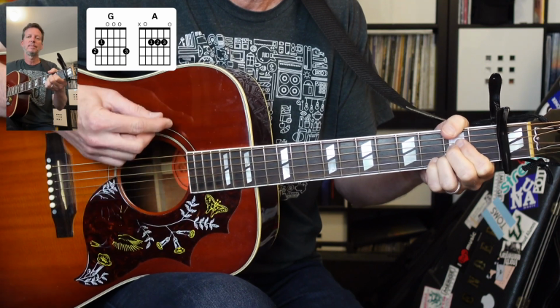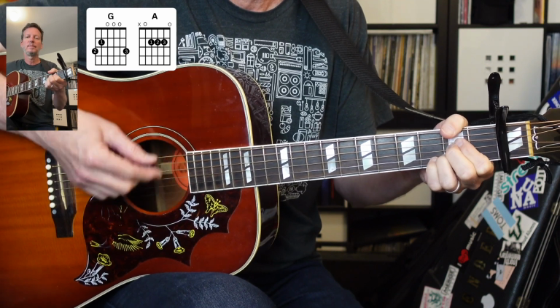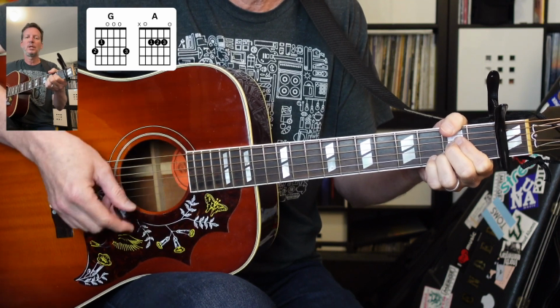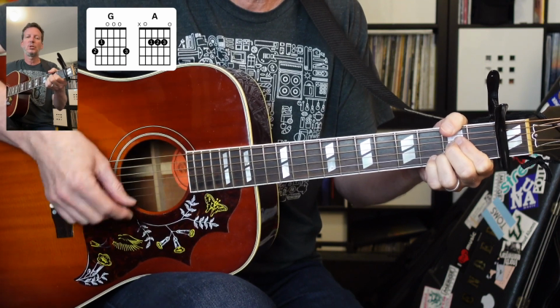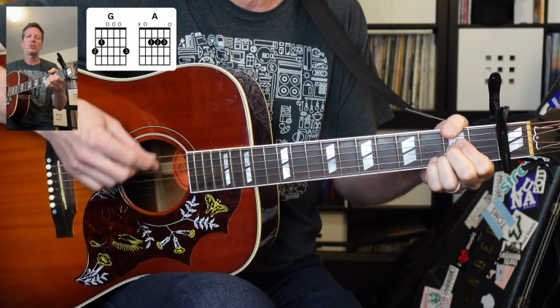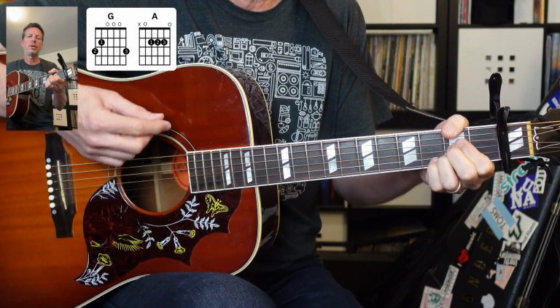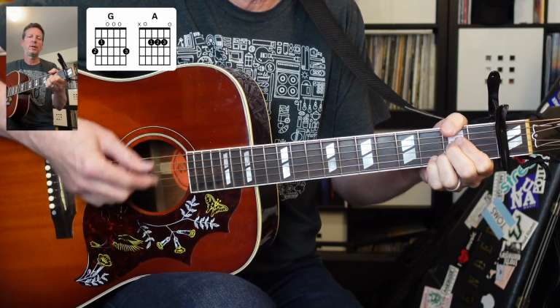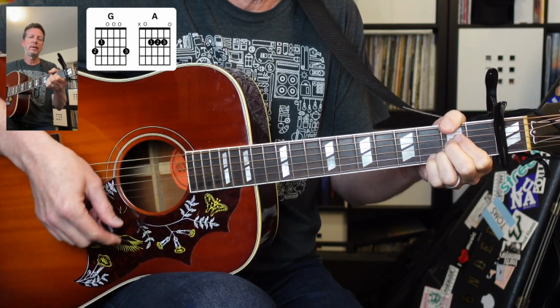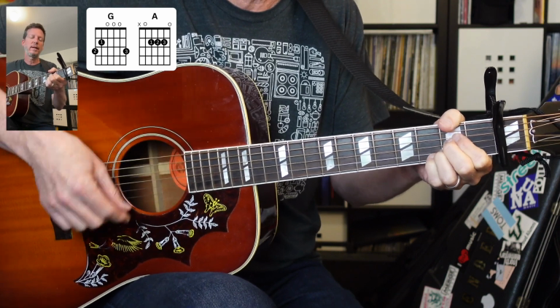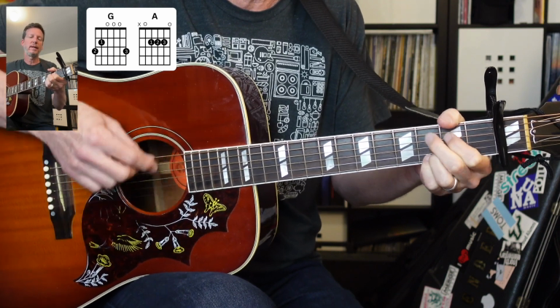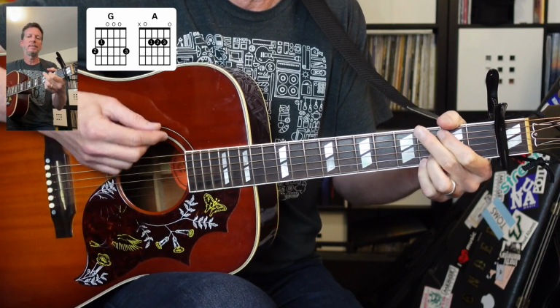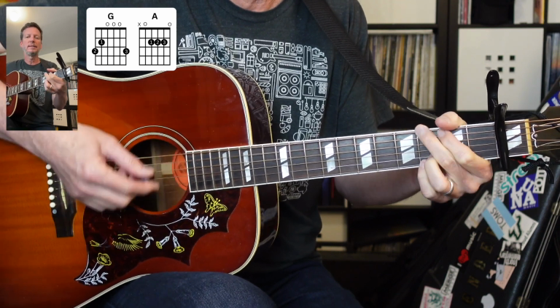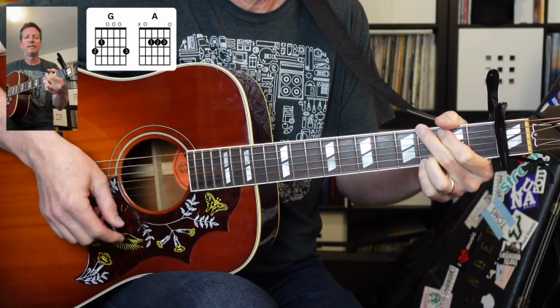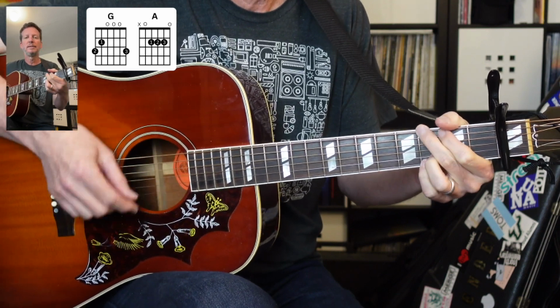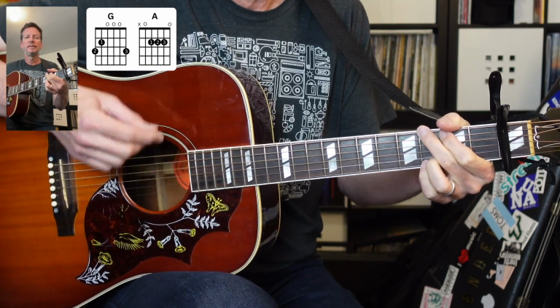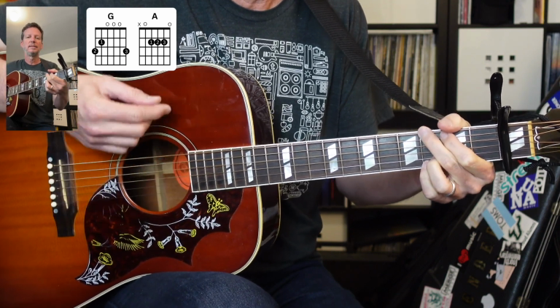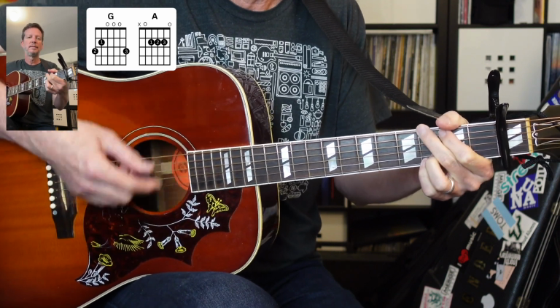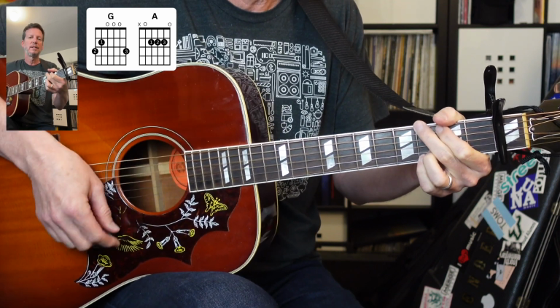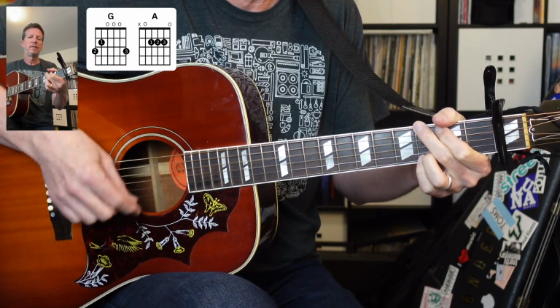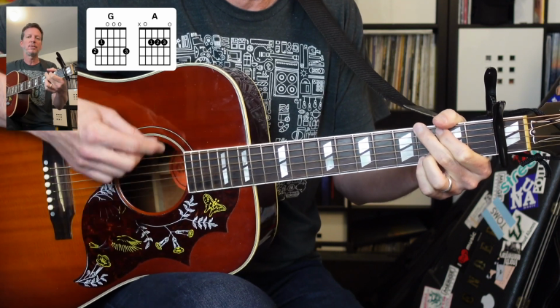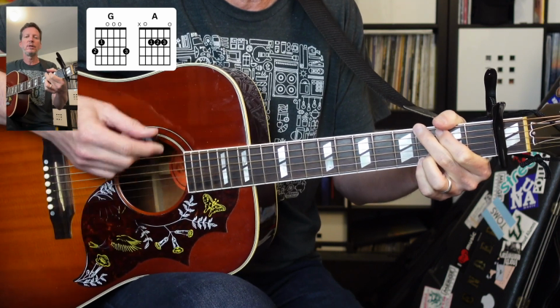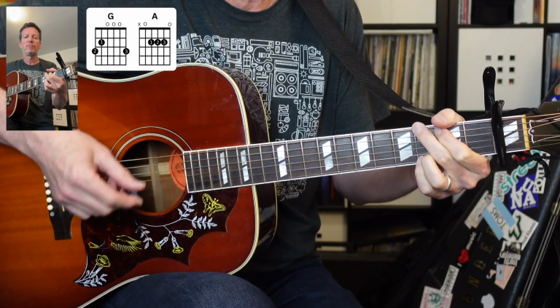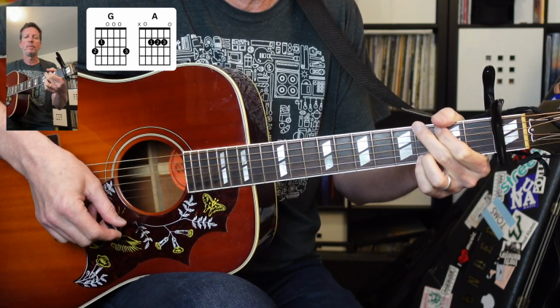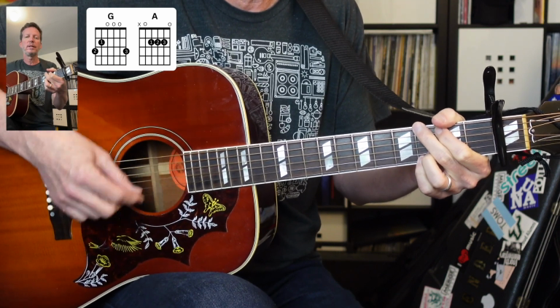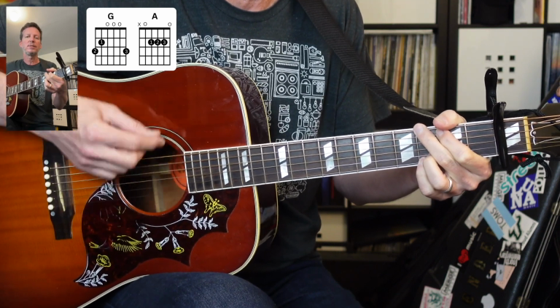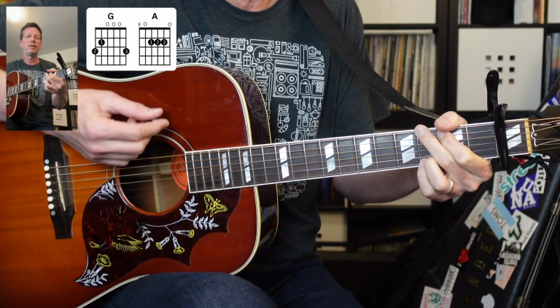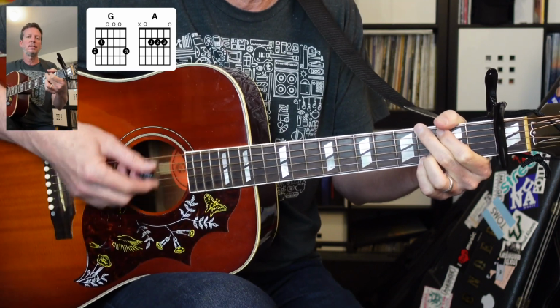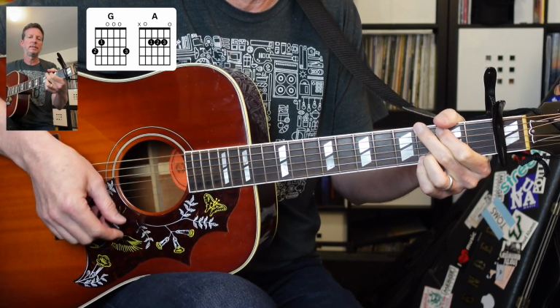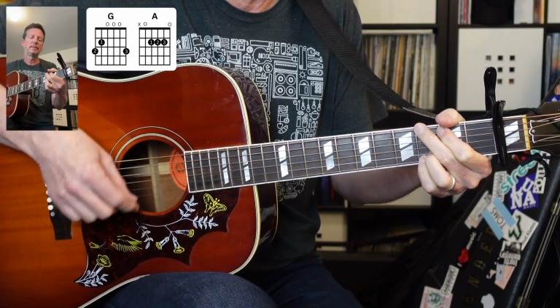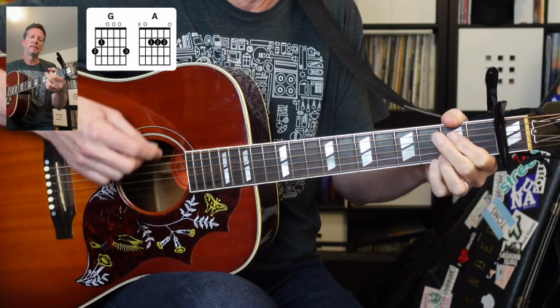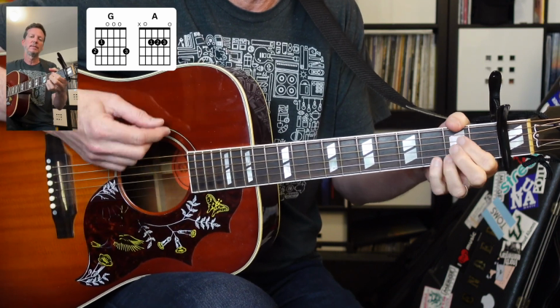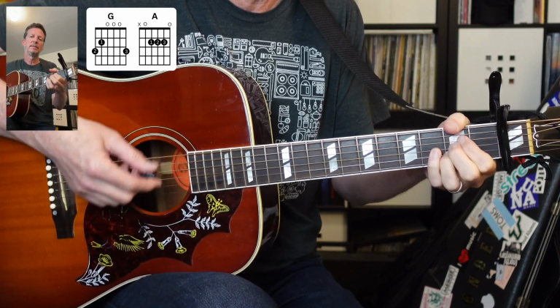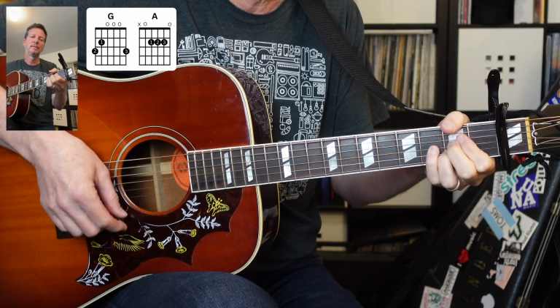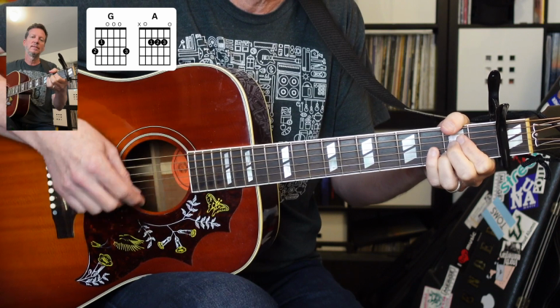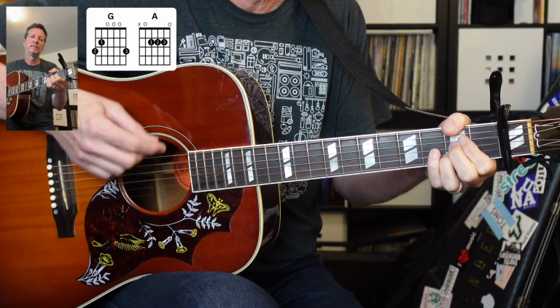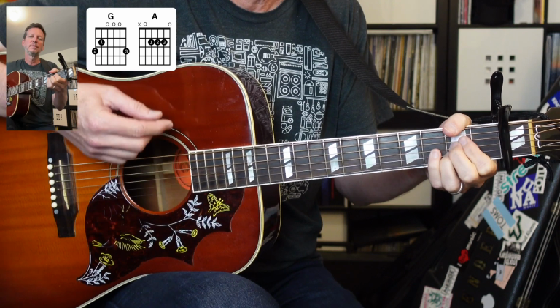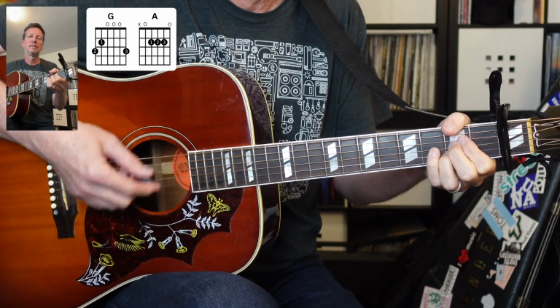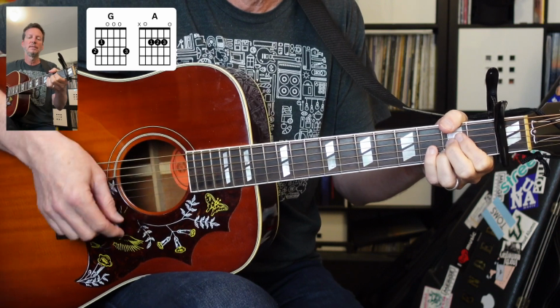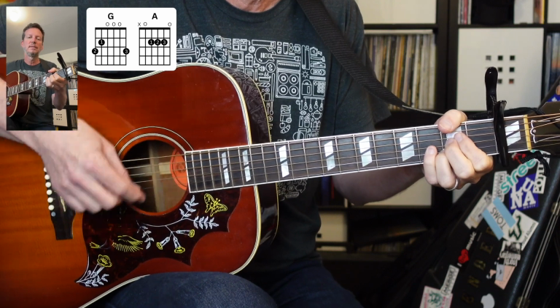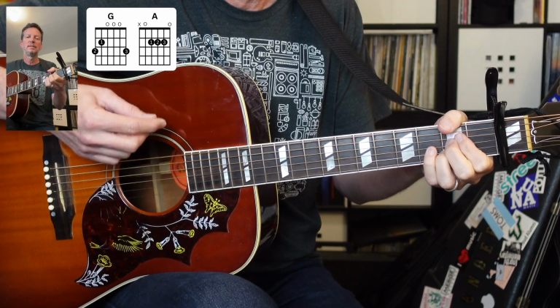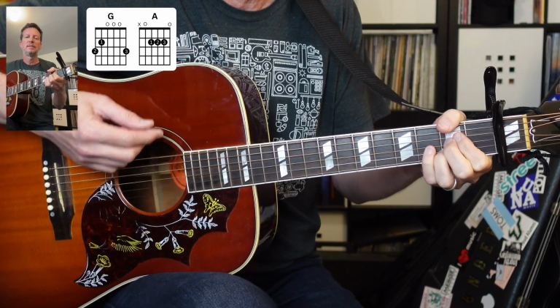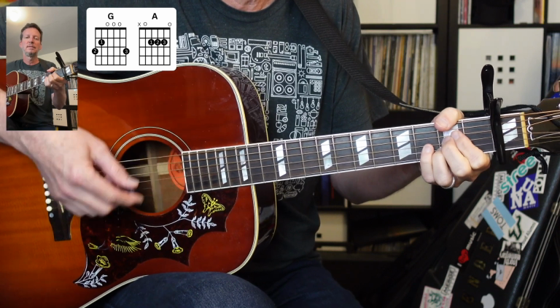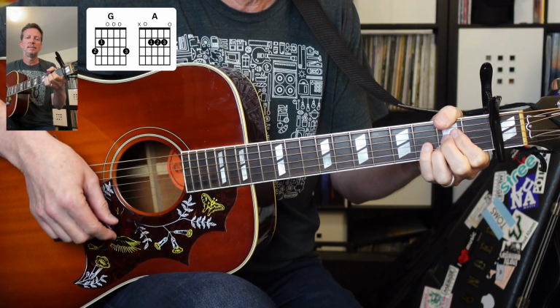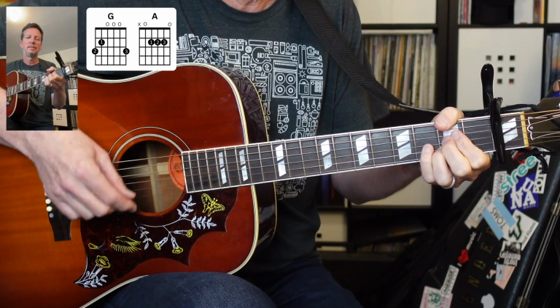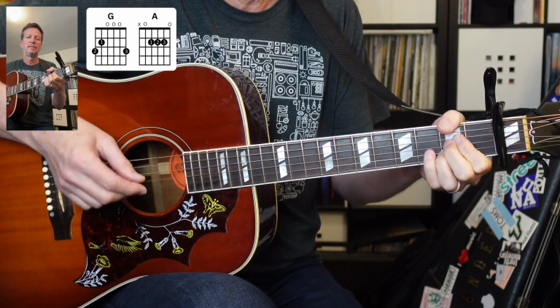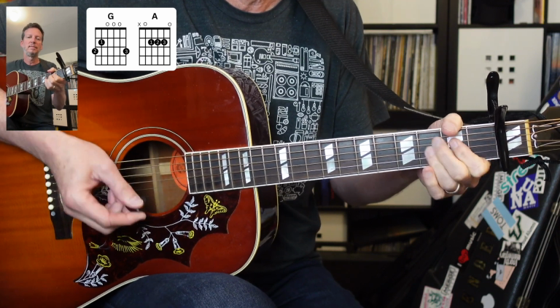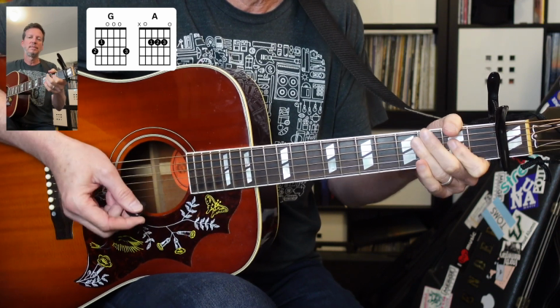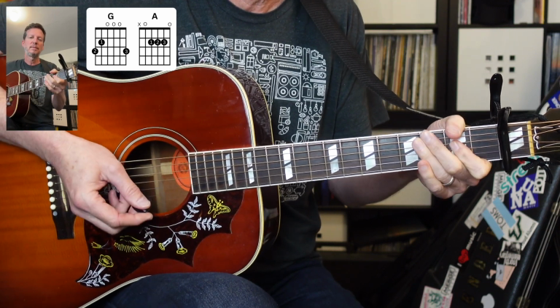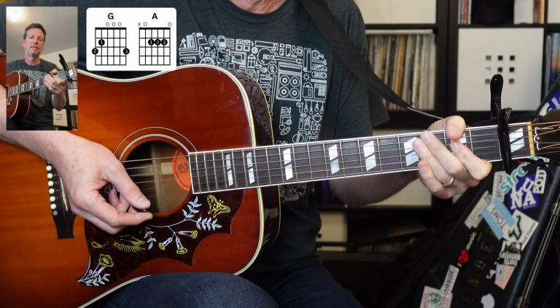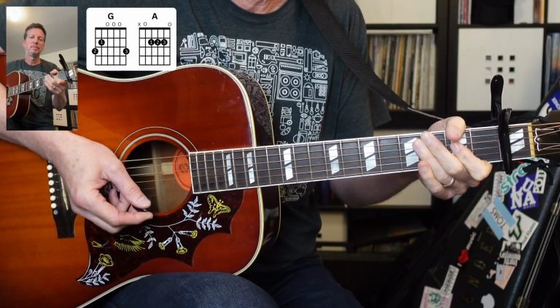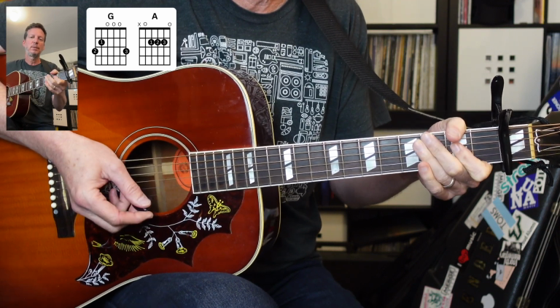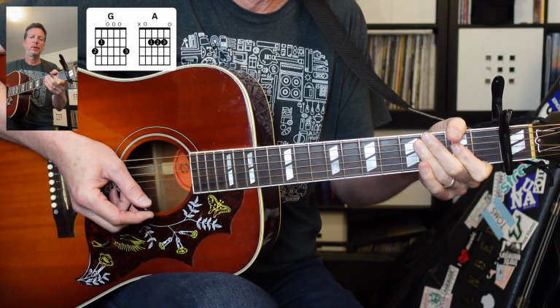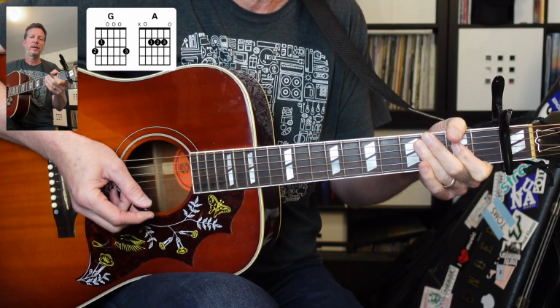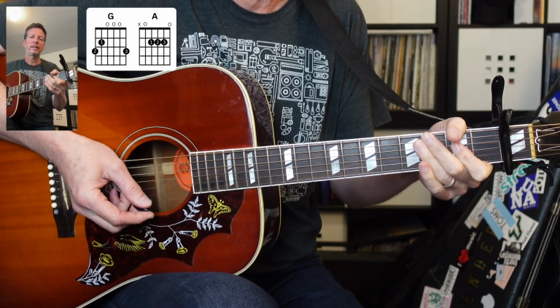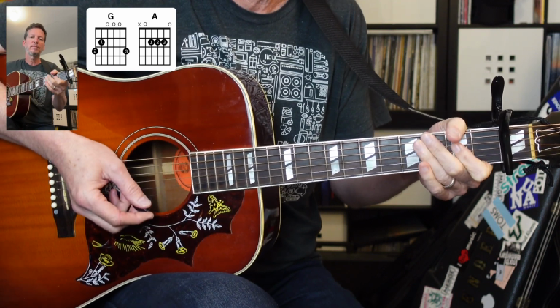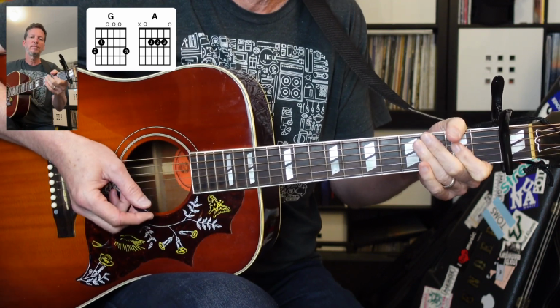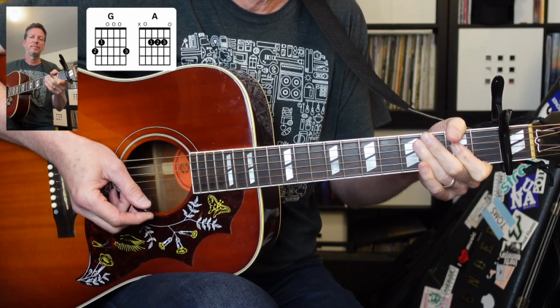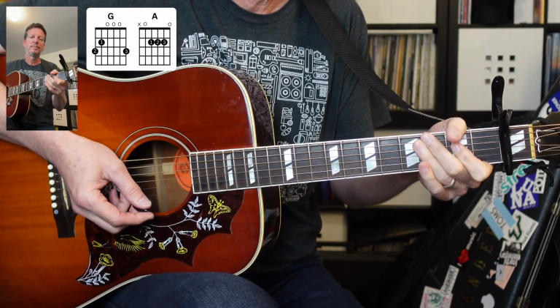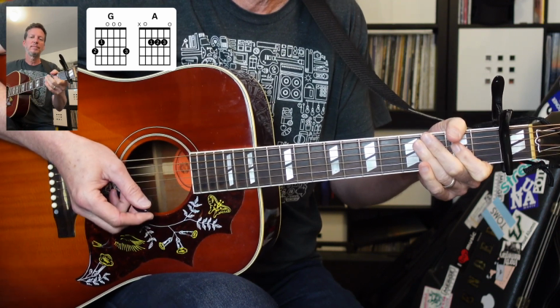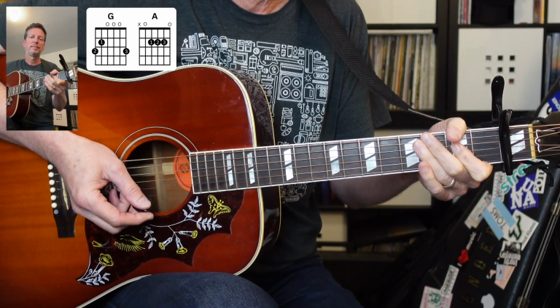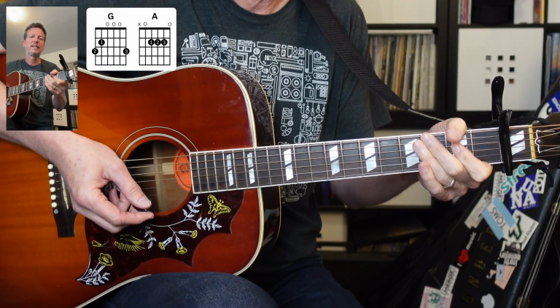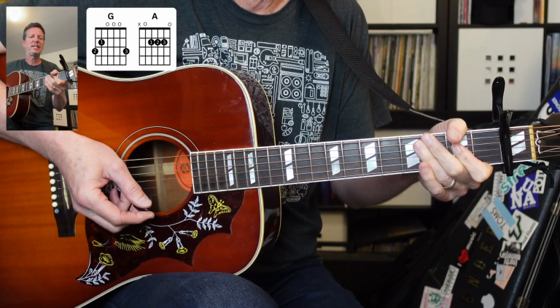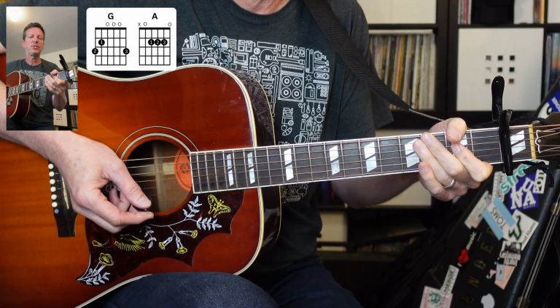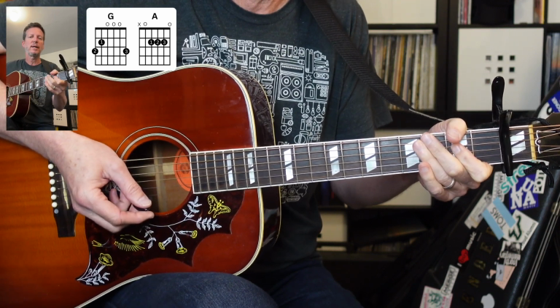You just learned a three or four minute song. Pretty quick. Nice job.